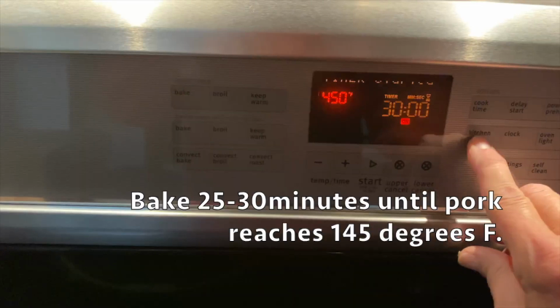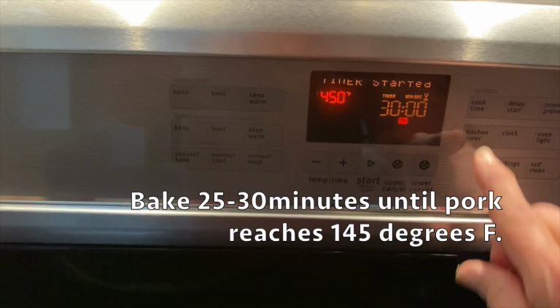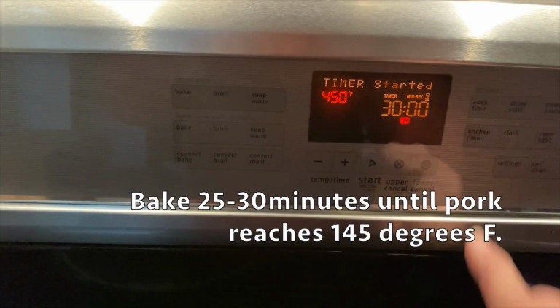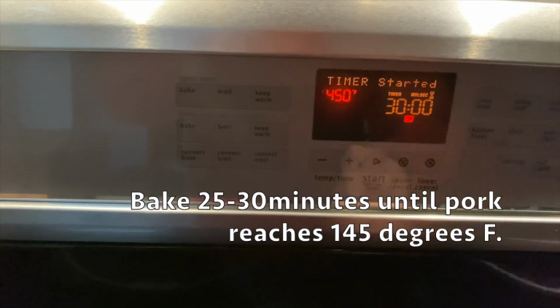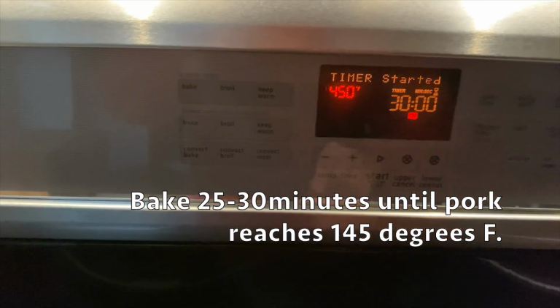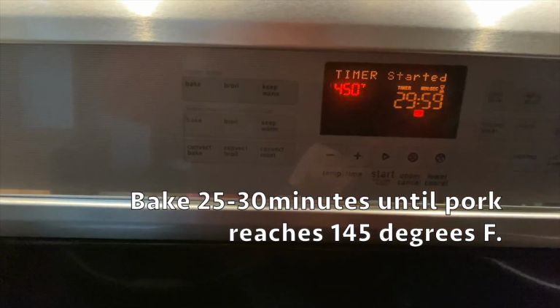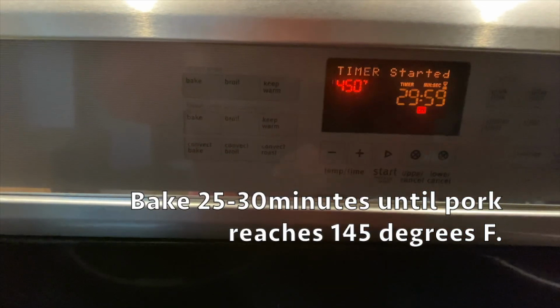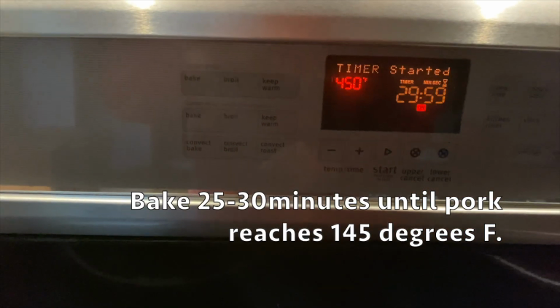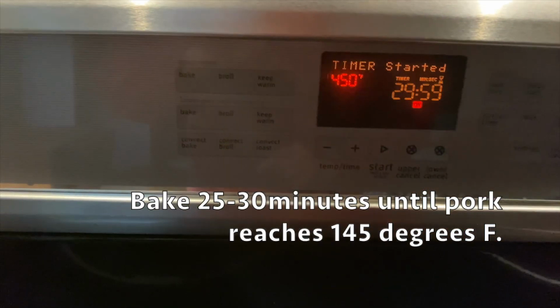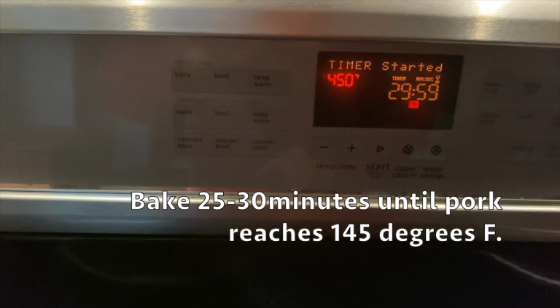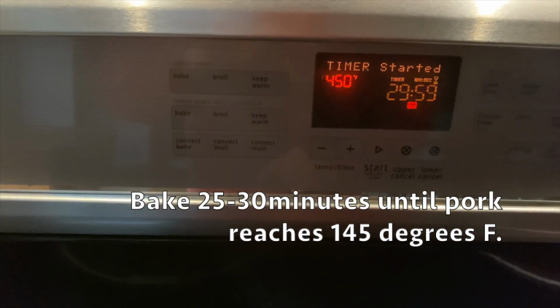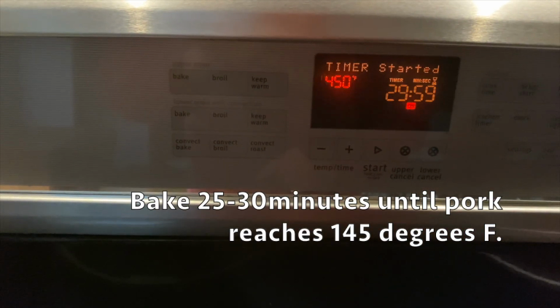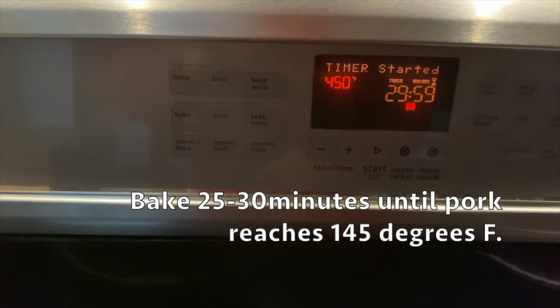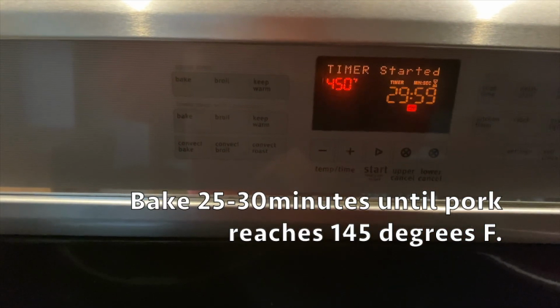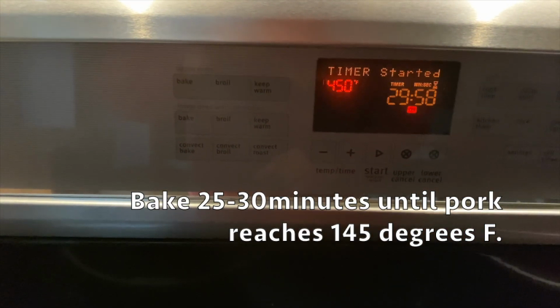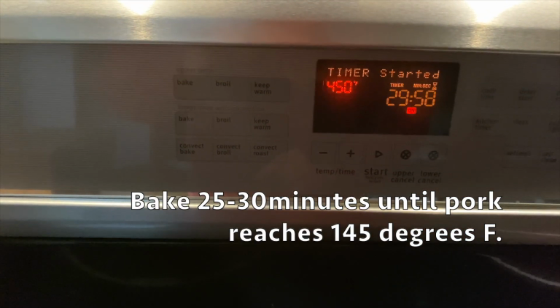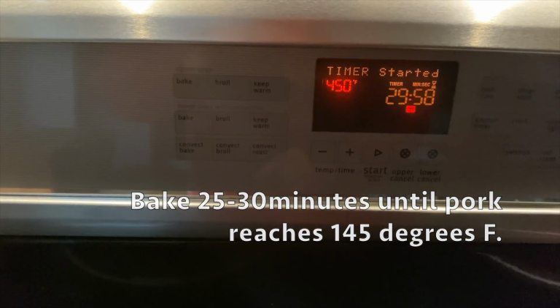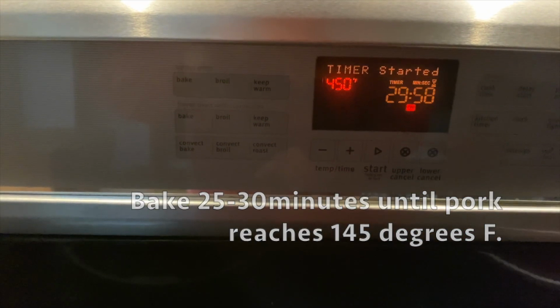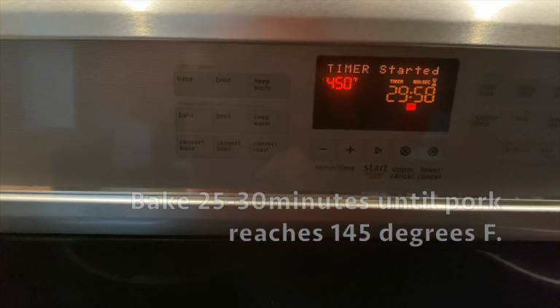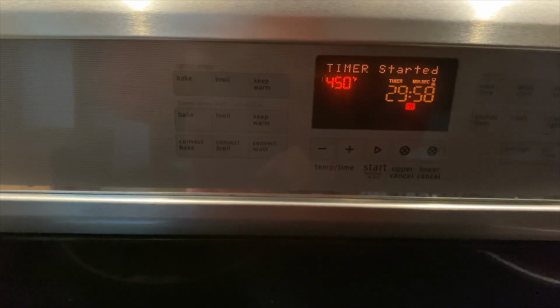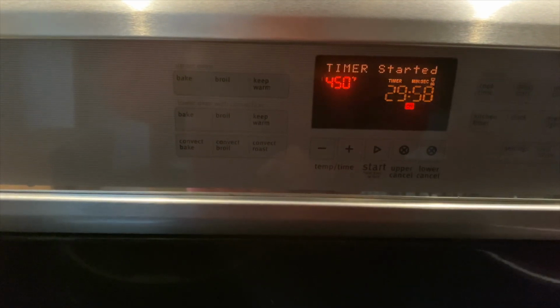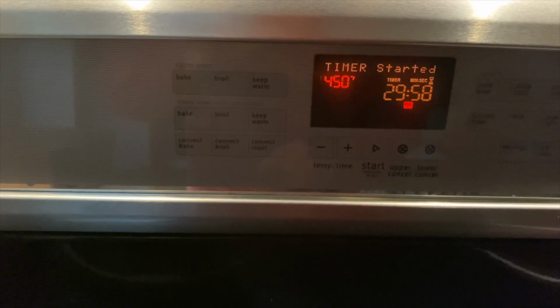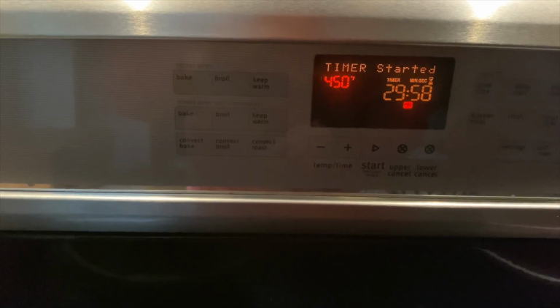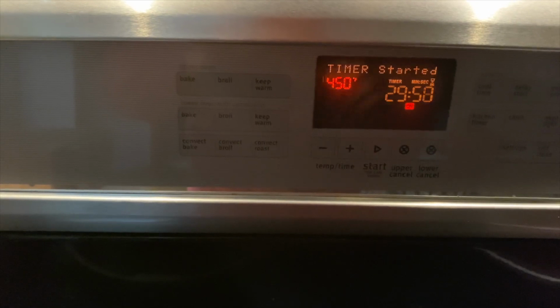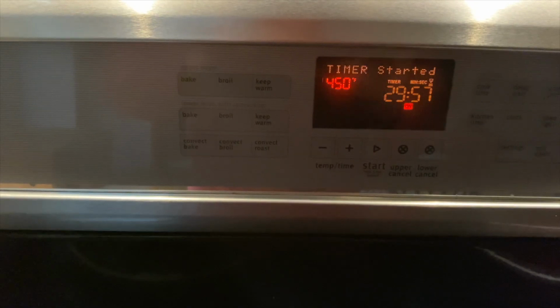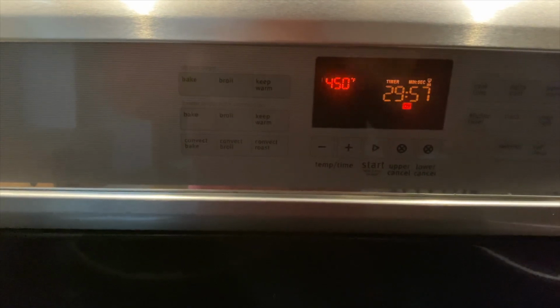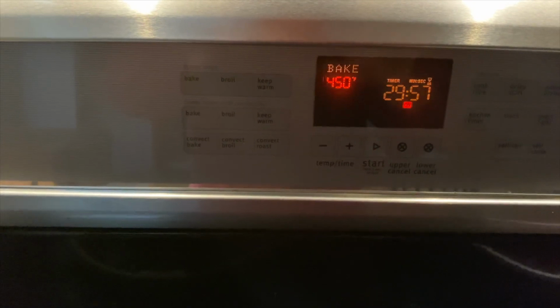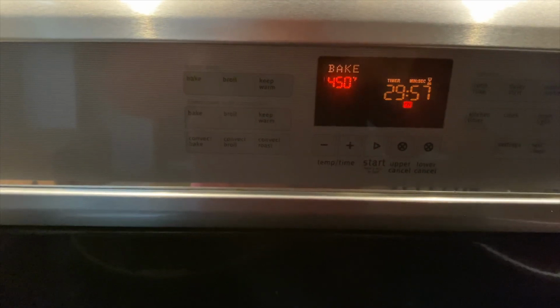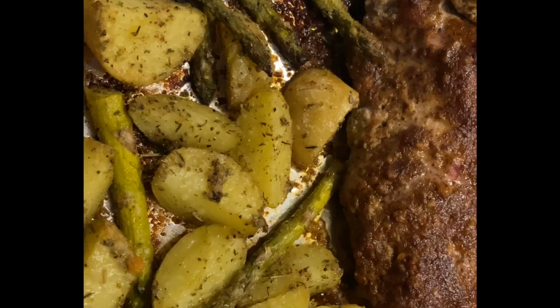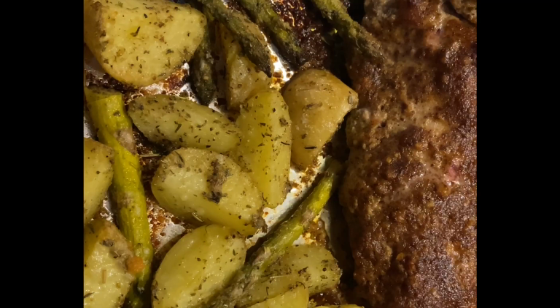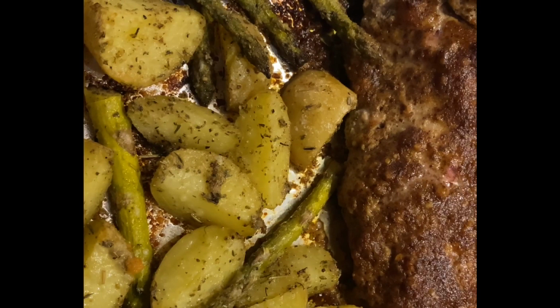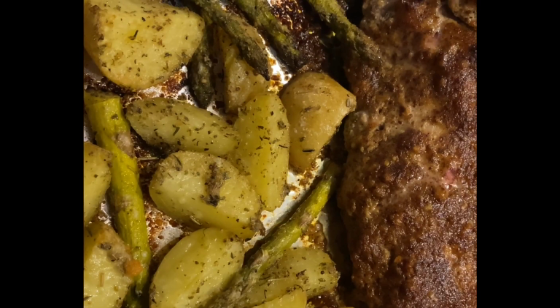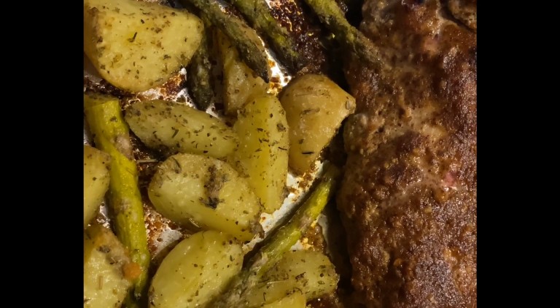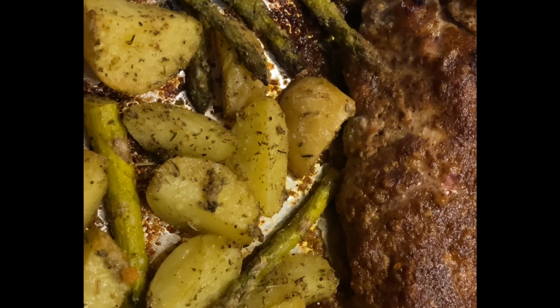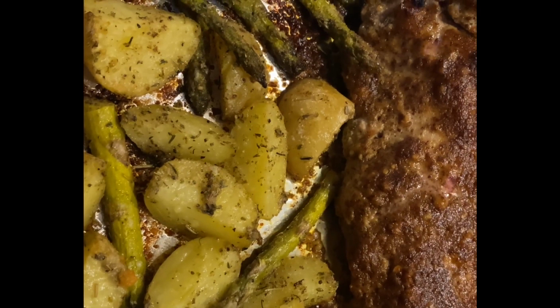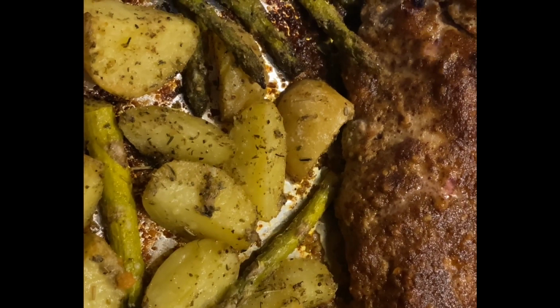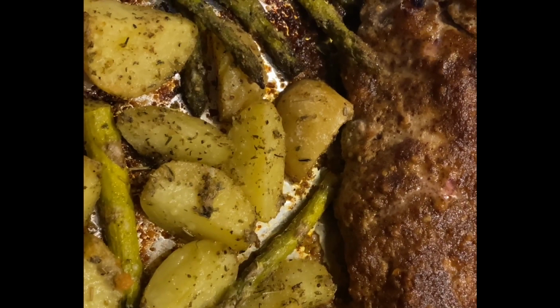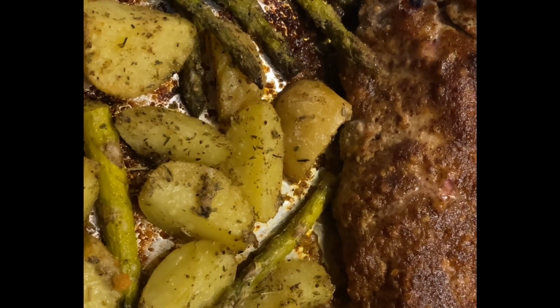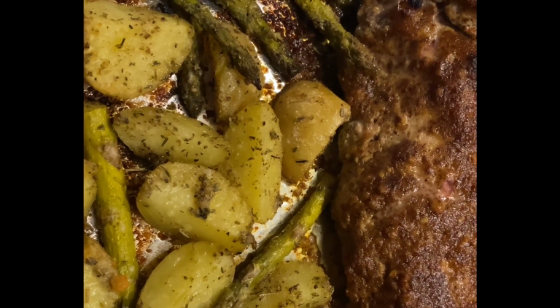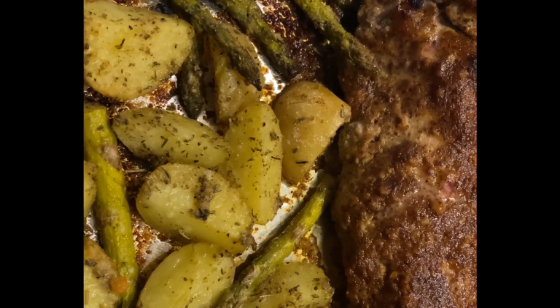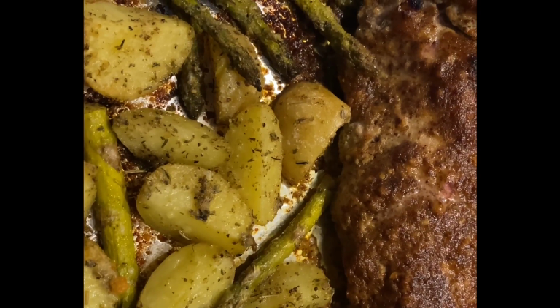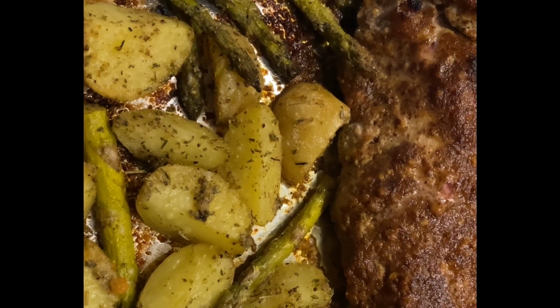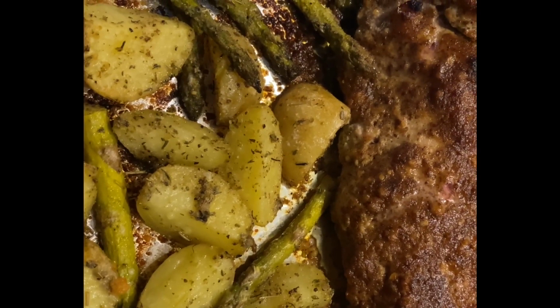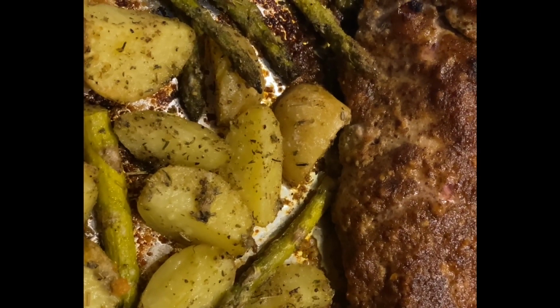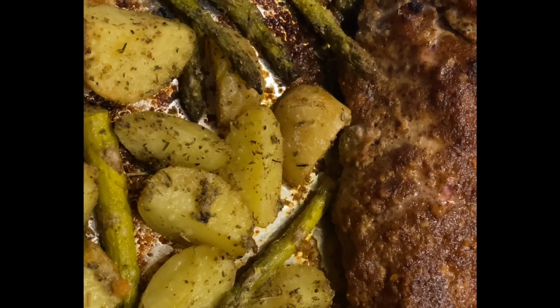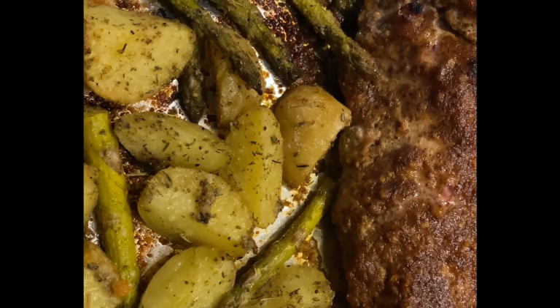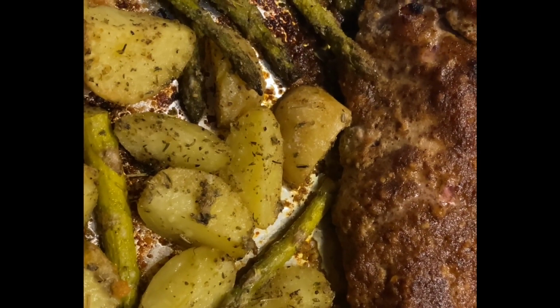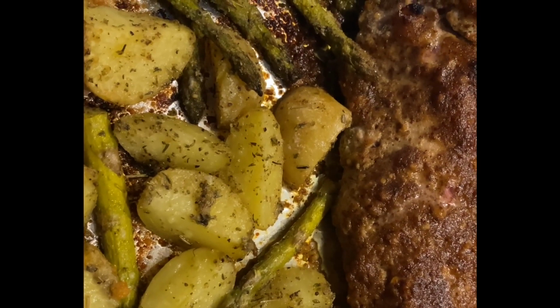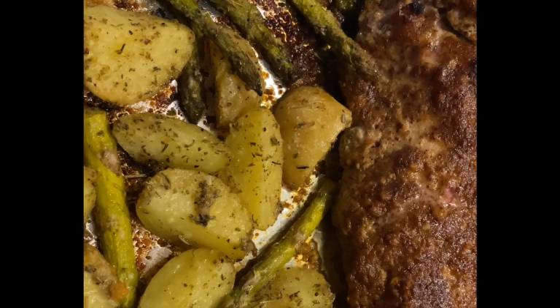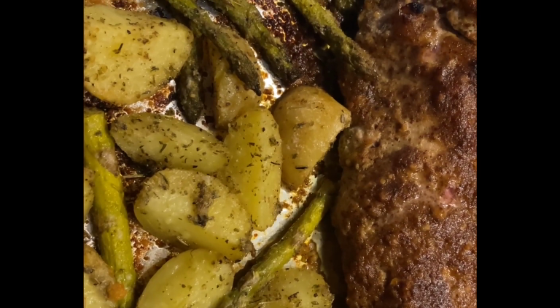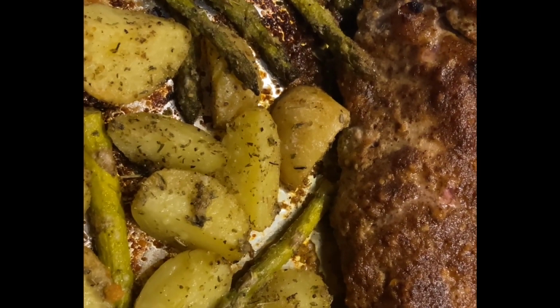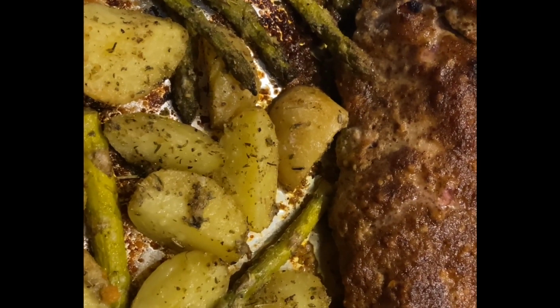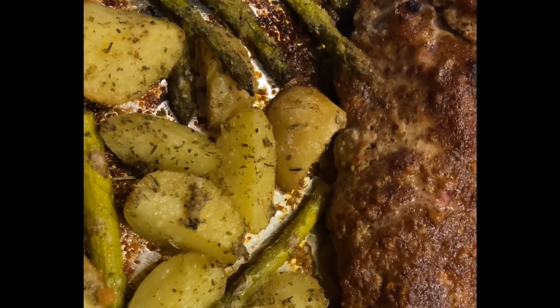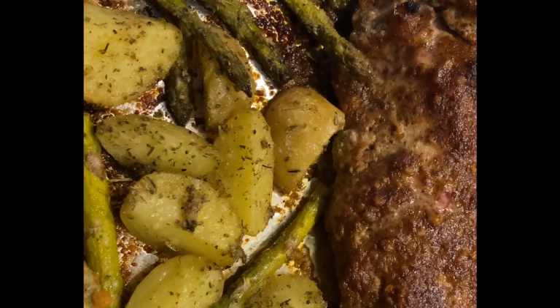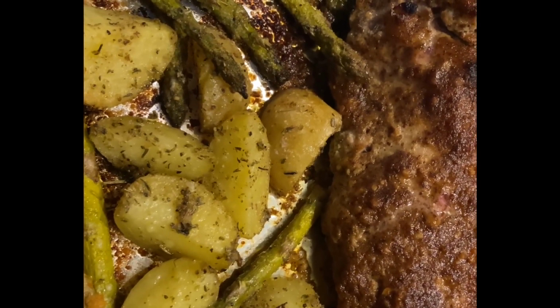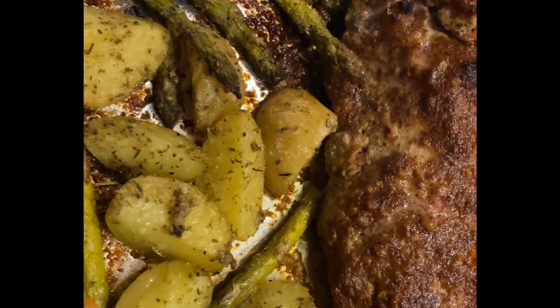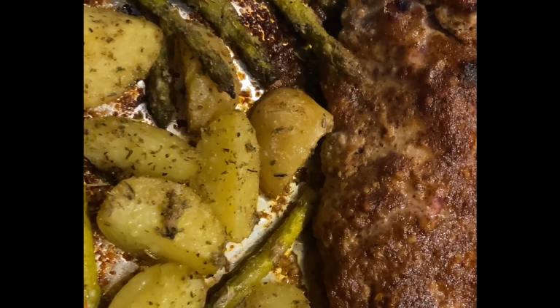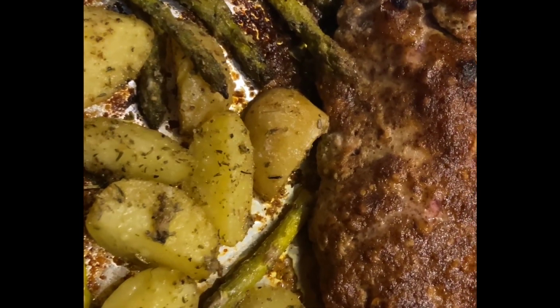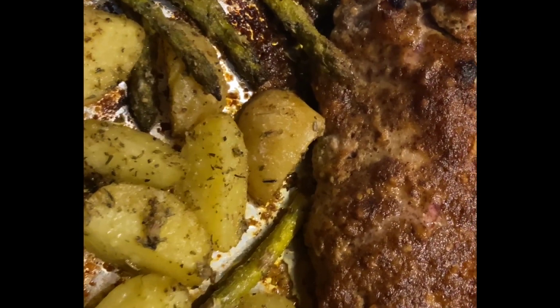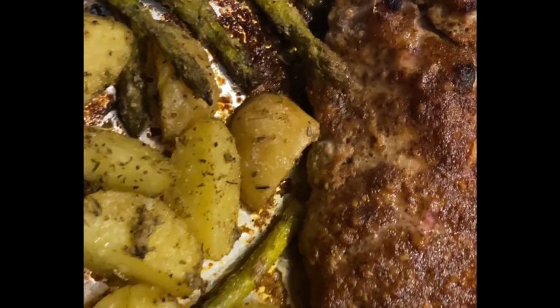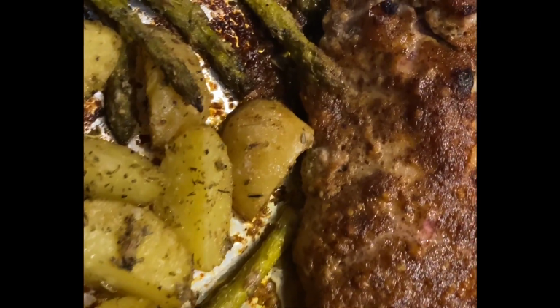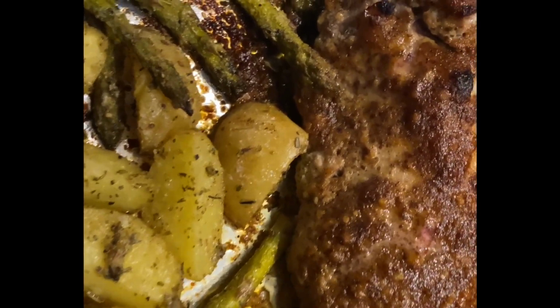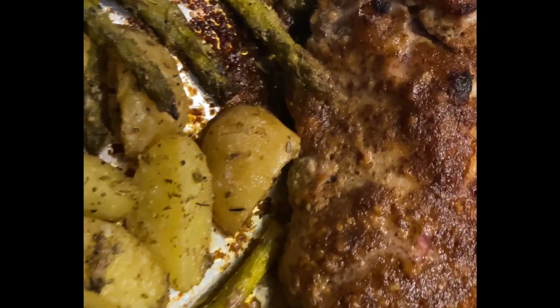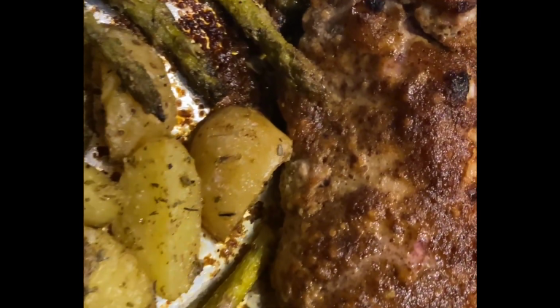This goes into a 450-degree oven for 25 to 30 minutes, or until the pork reaches 145 degrees internal temperature. And this is the result!